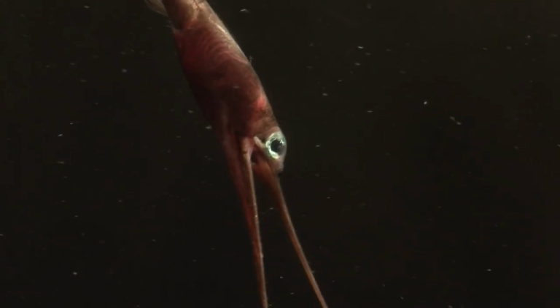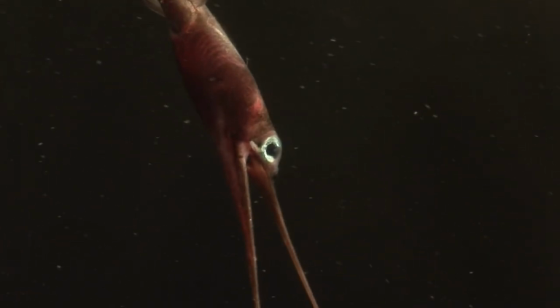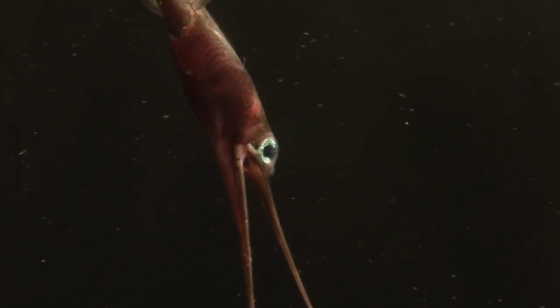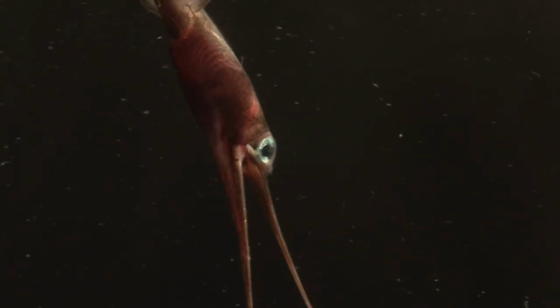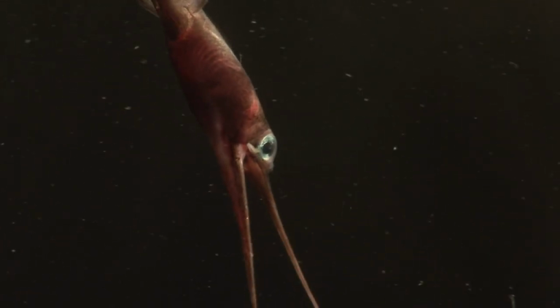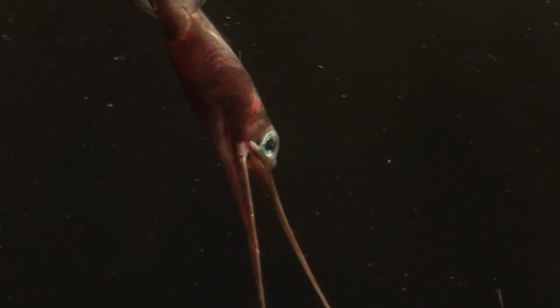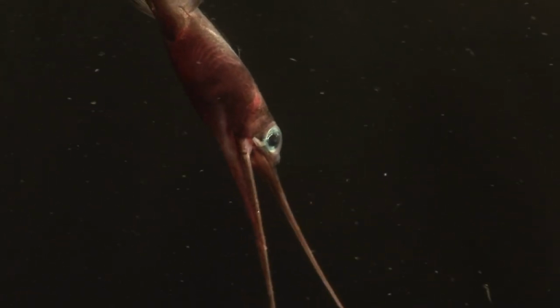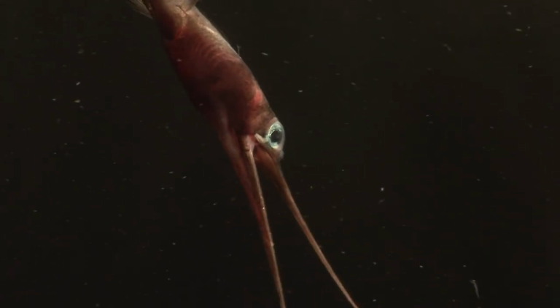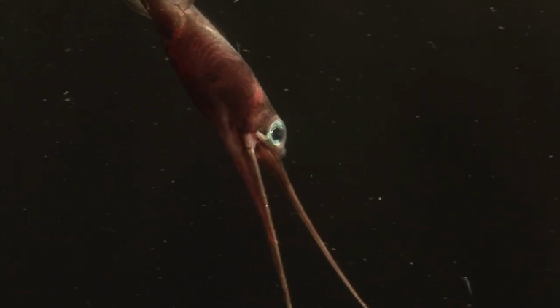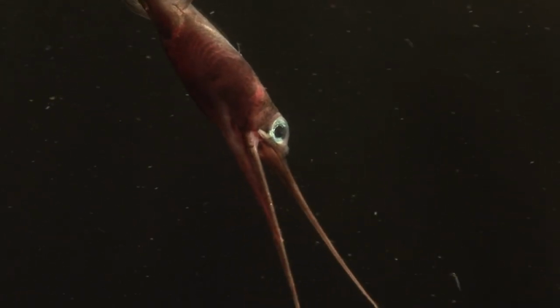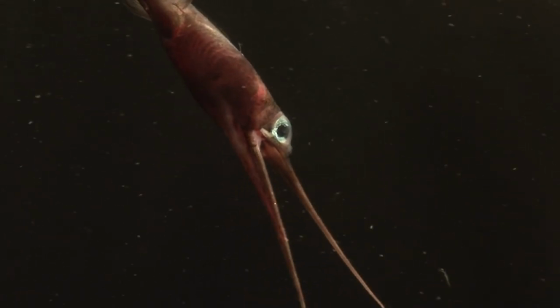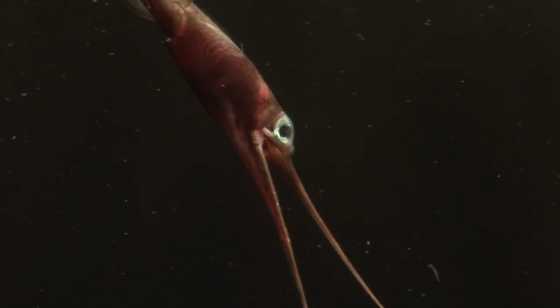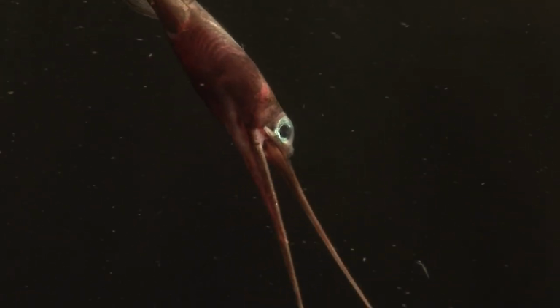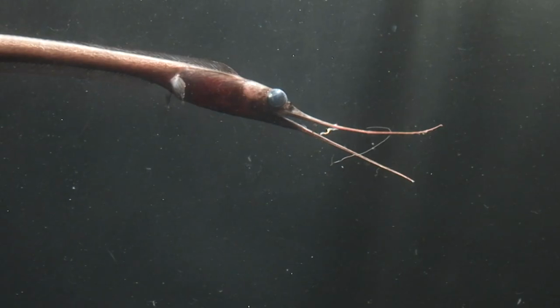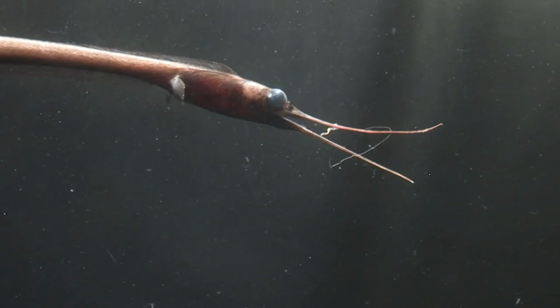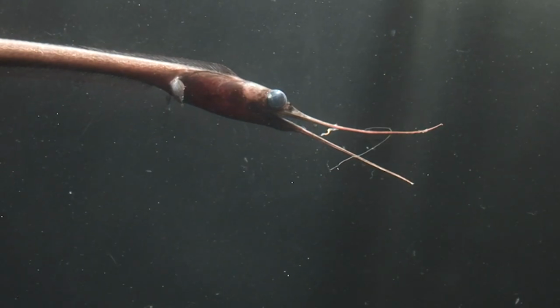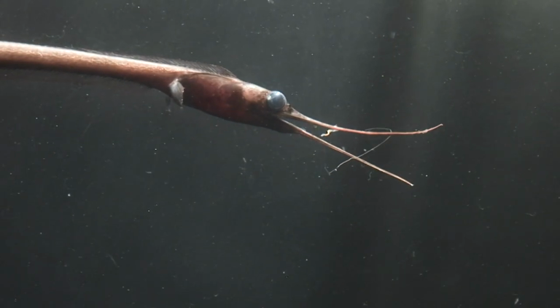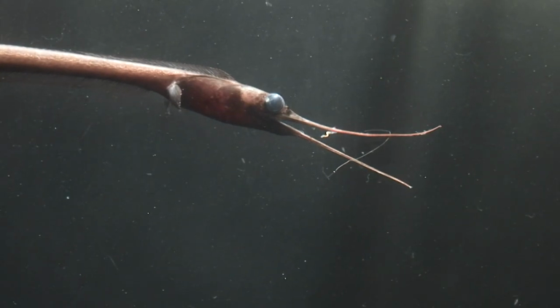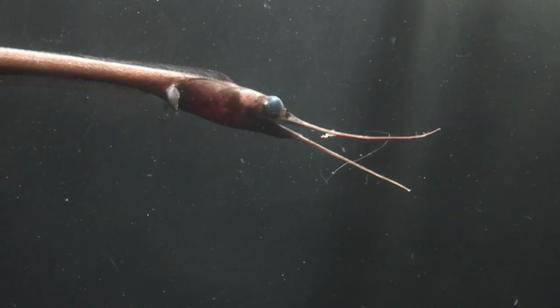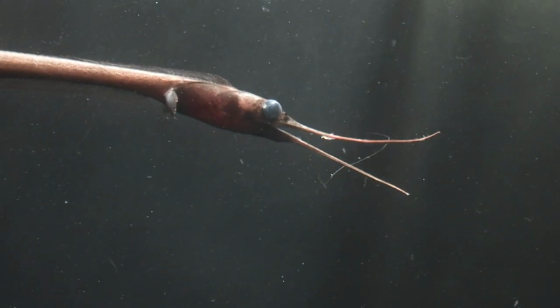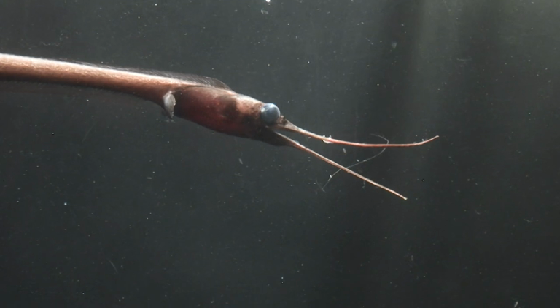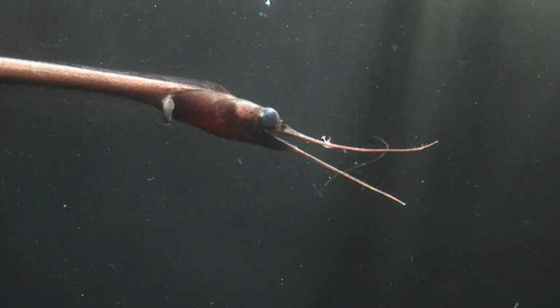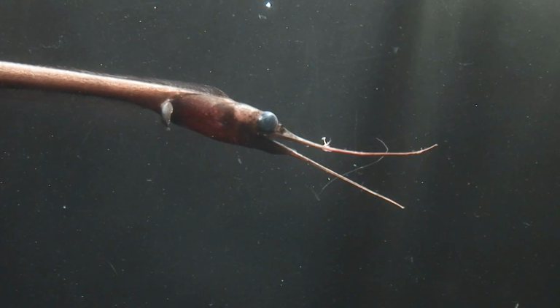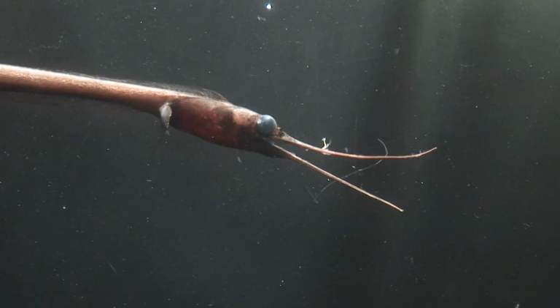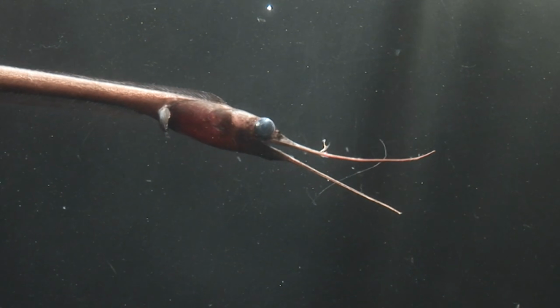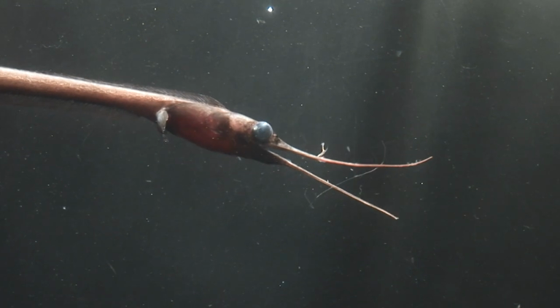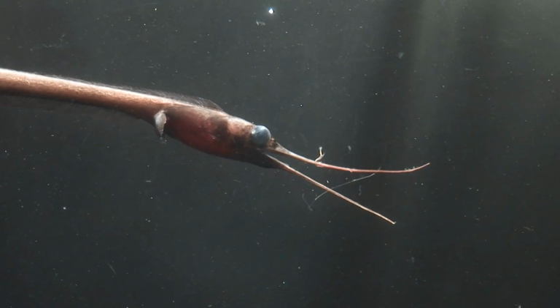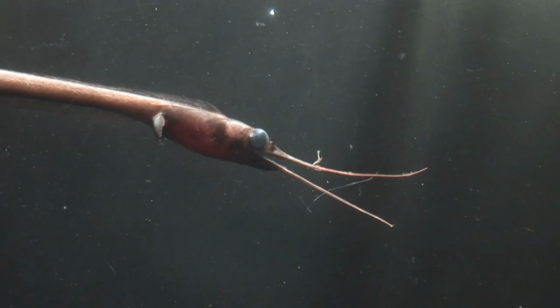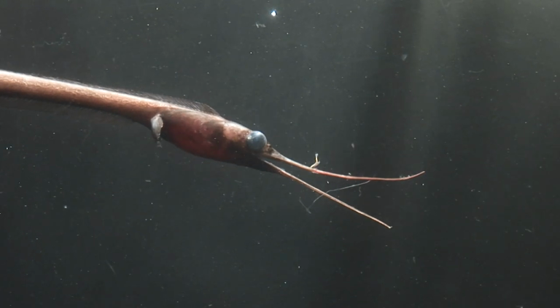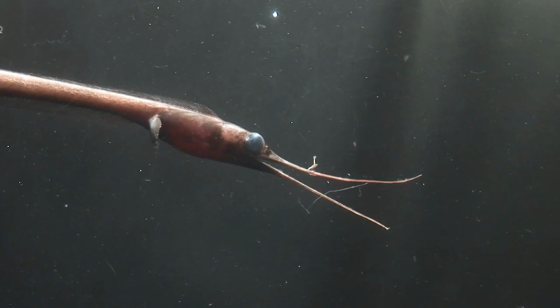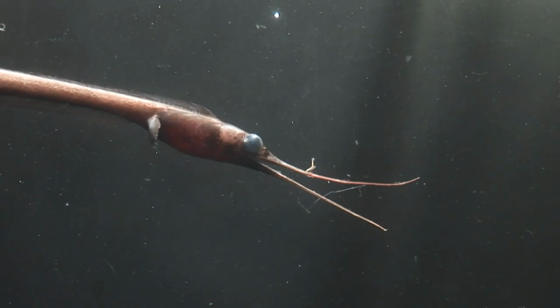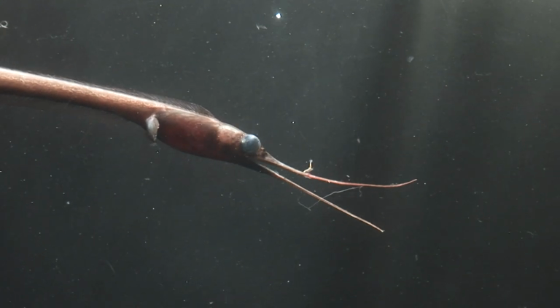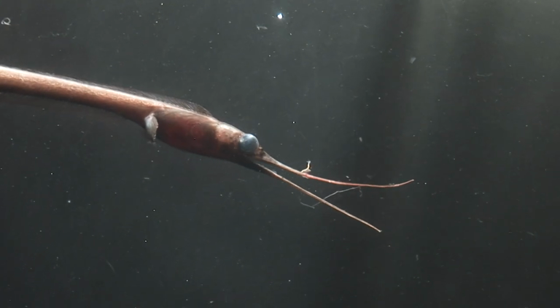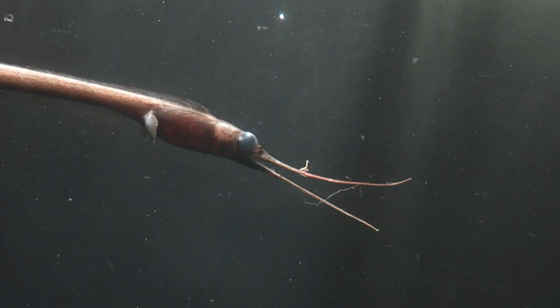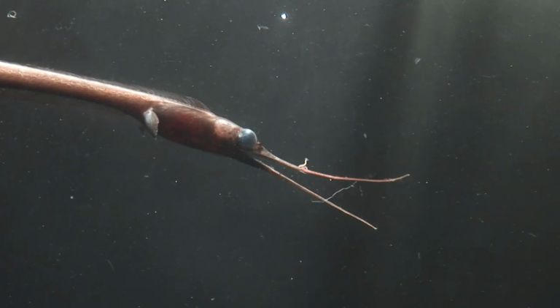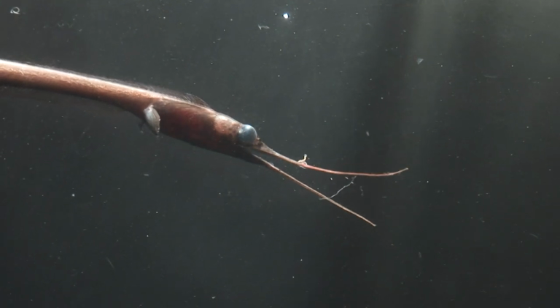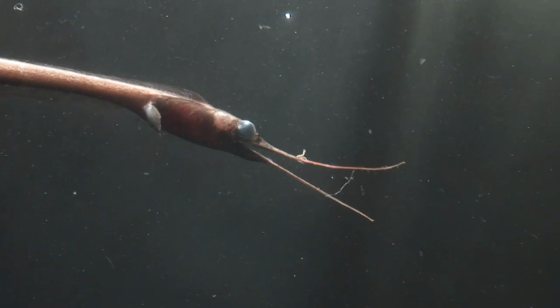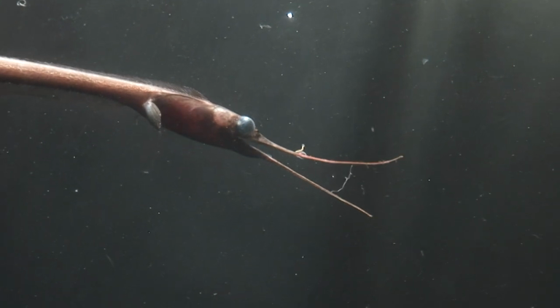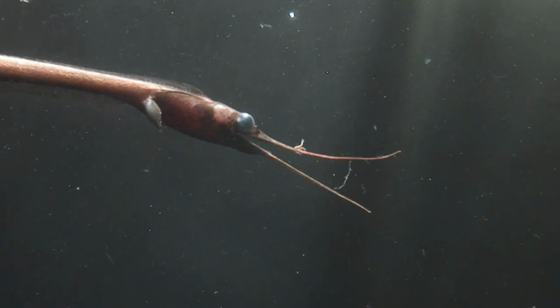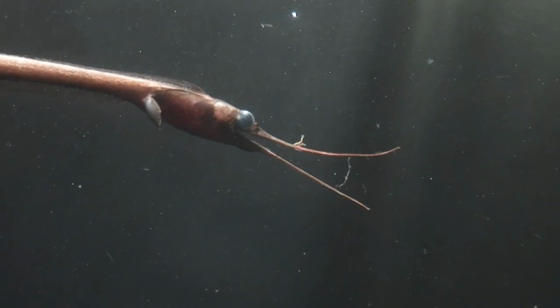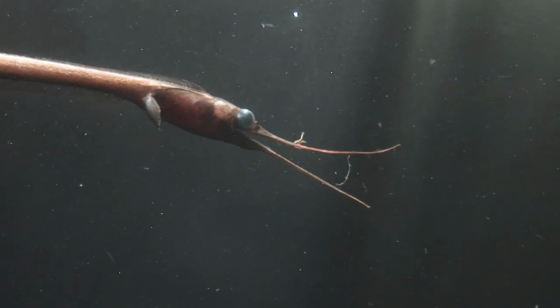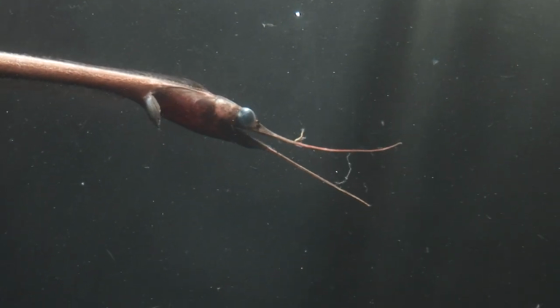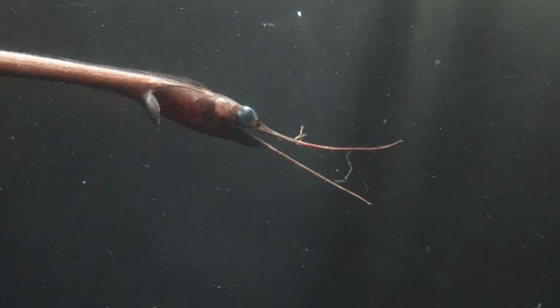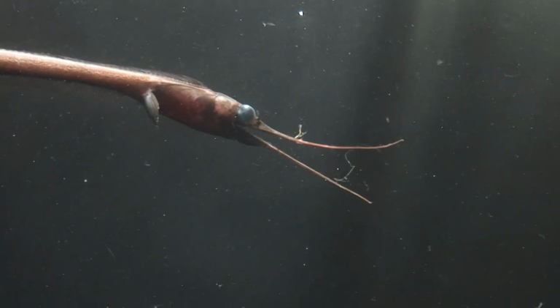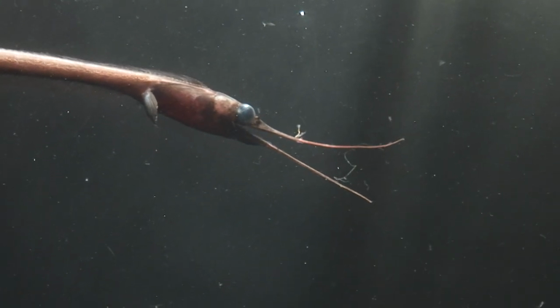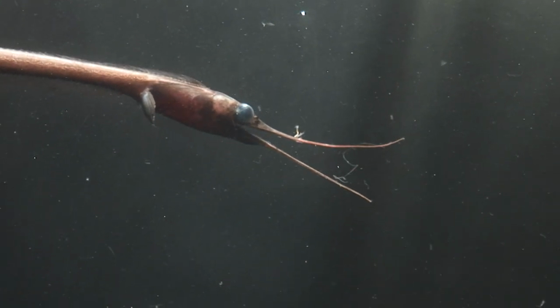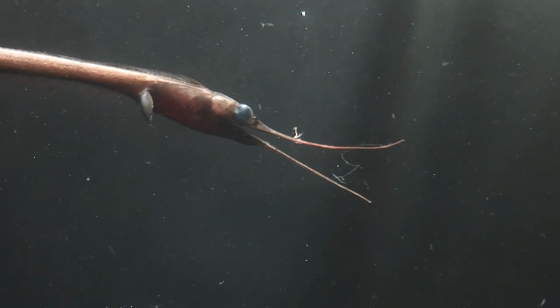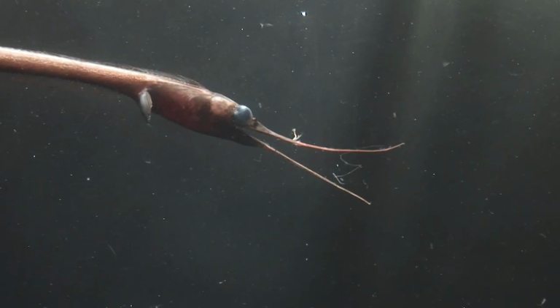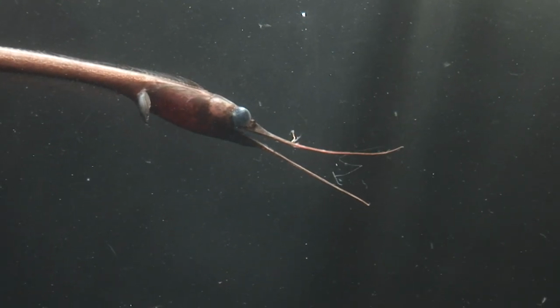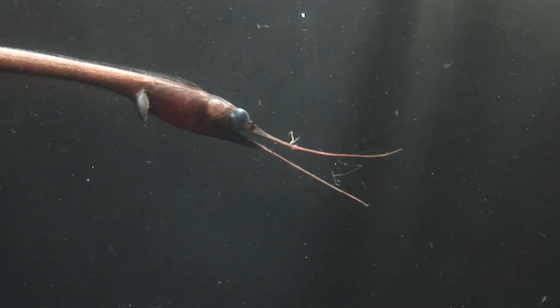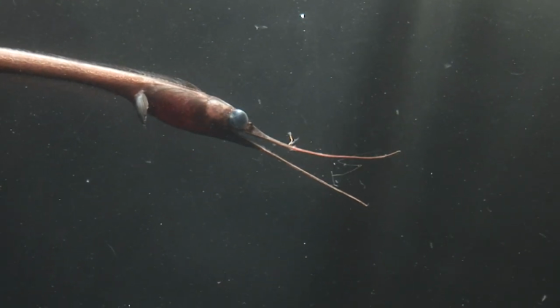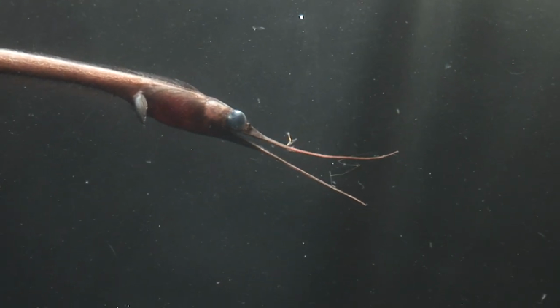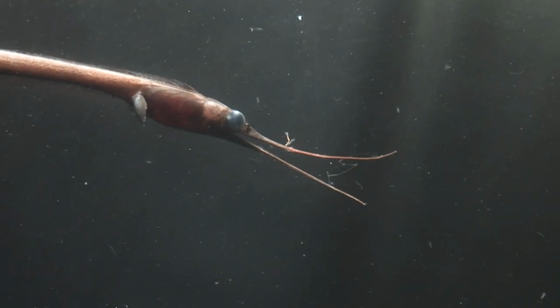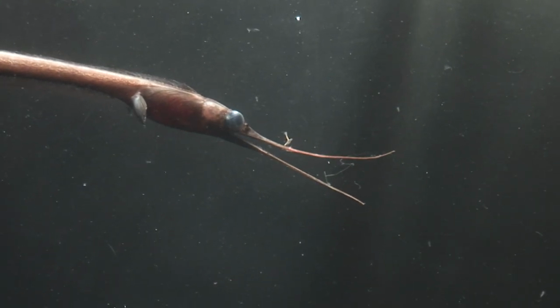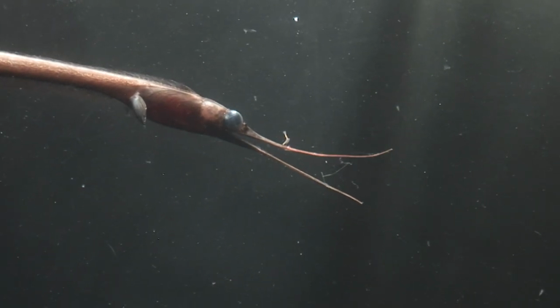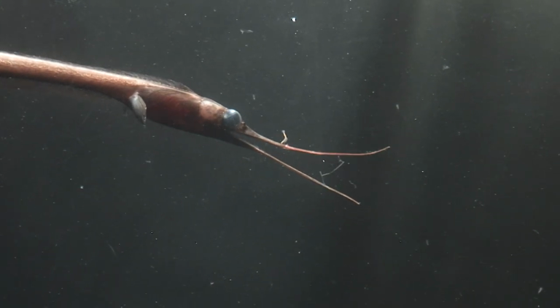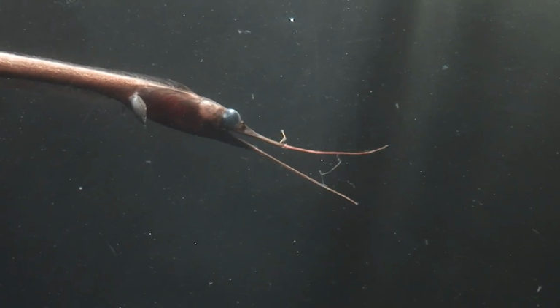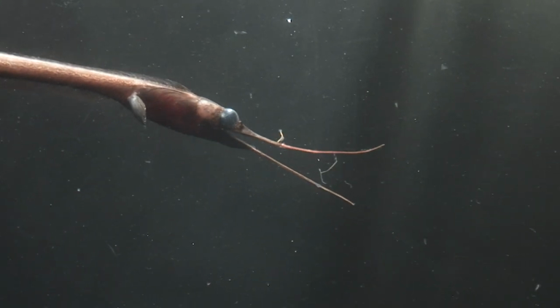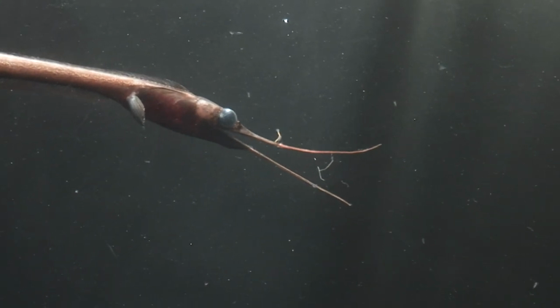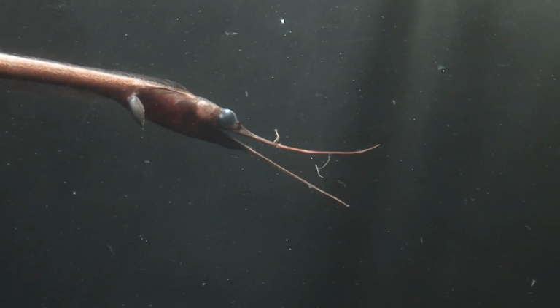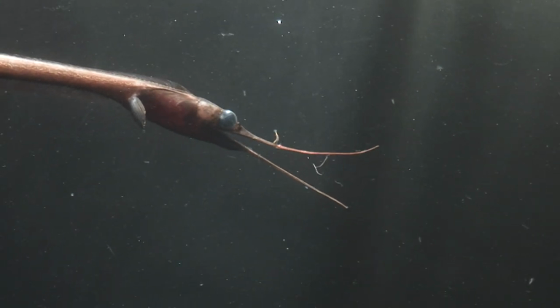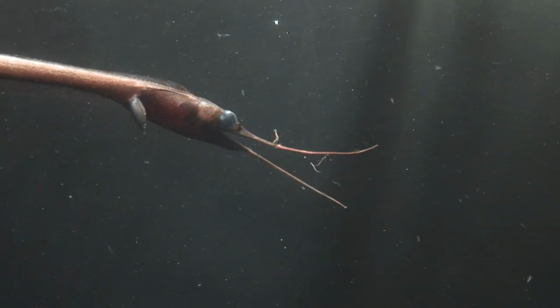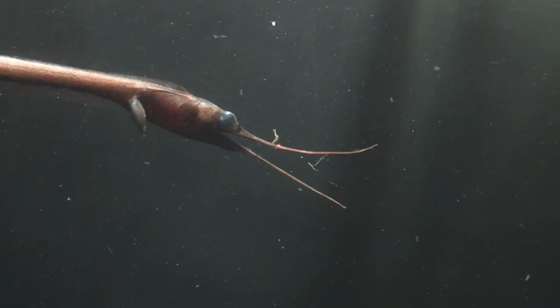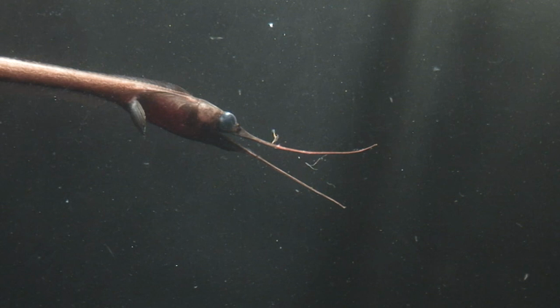It's called a snipe eel, or more amusingly a deep-sea duck, because its mouth resembles the beak of a bird.